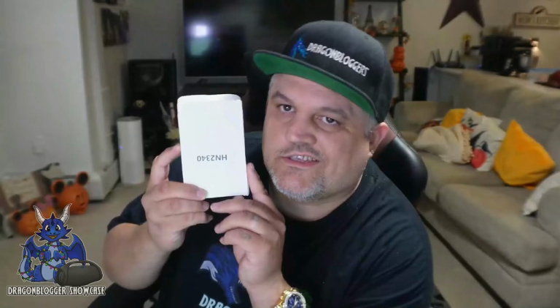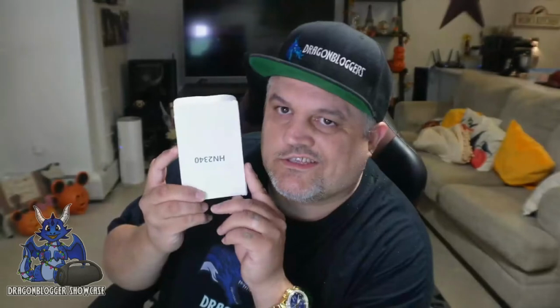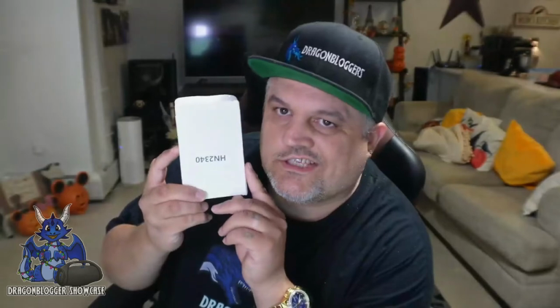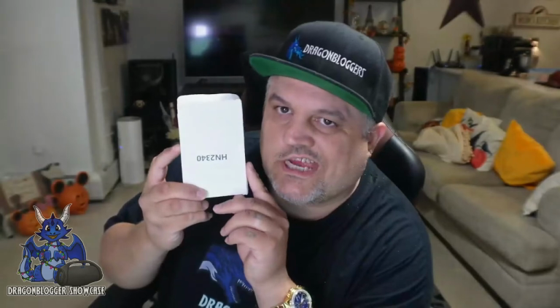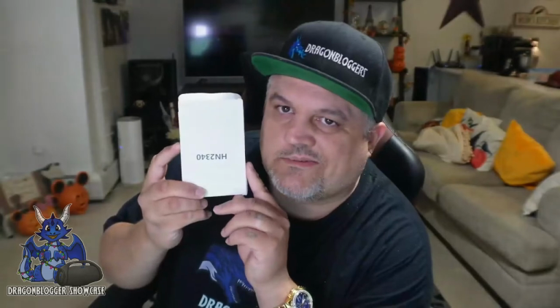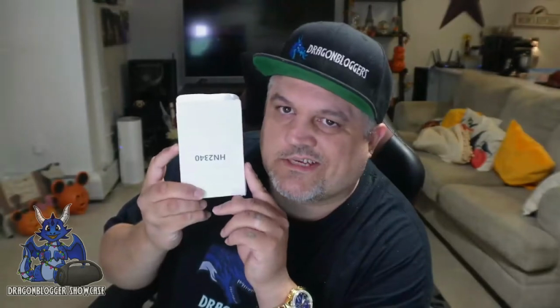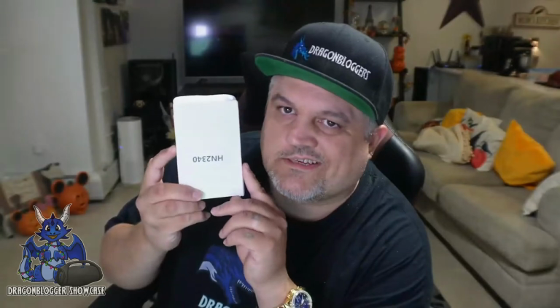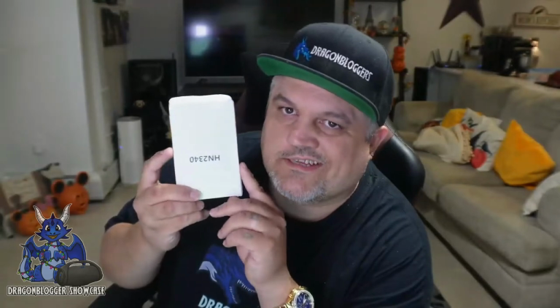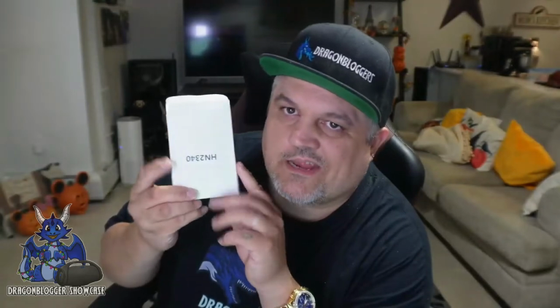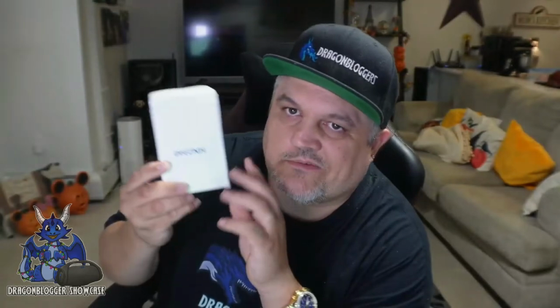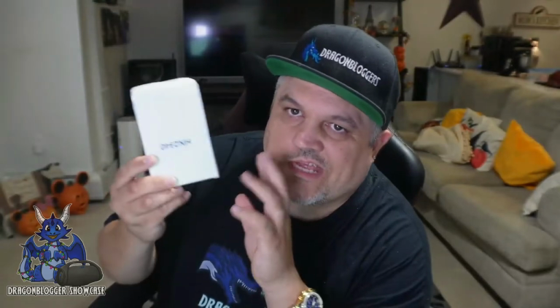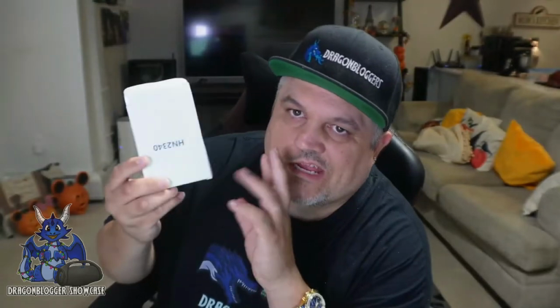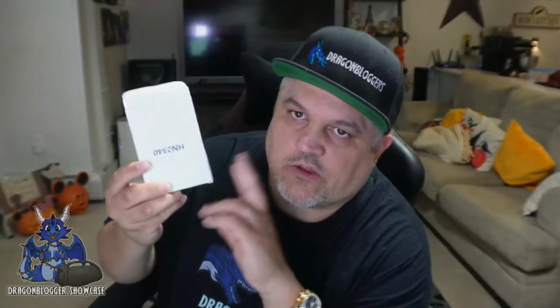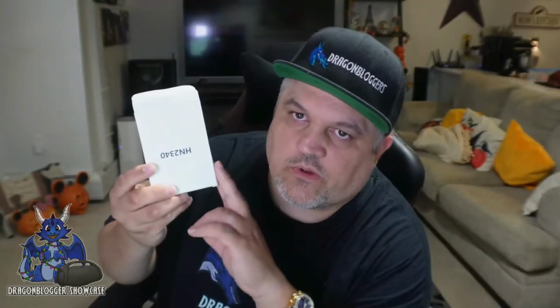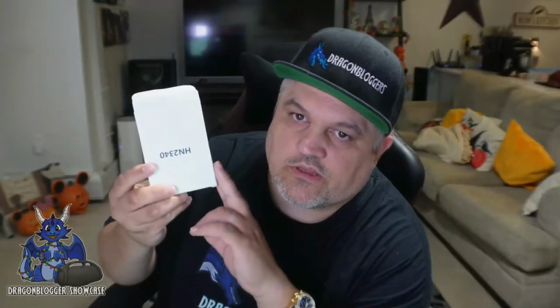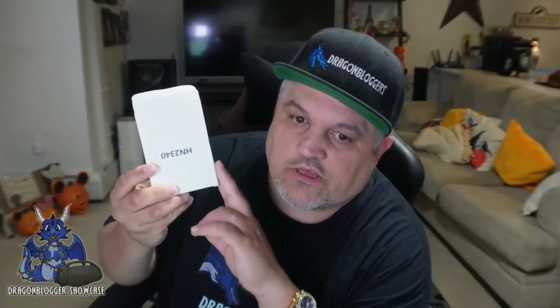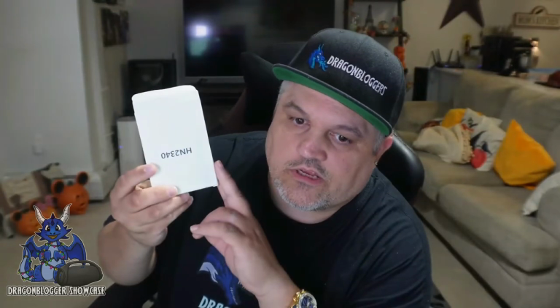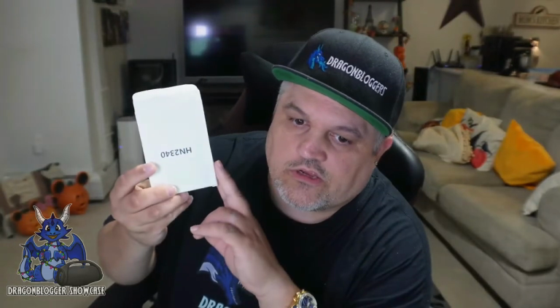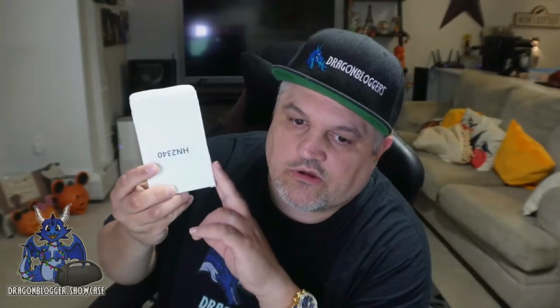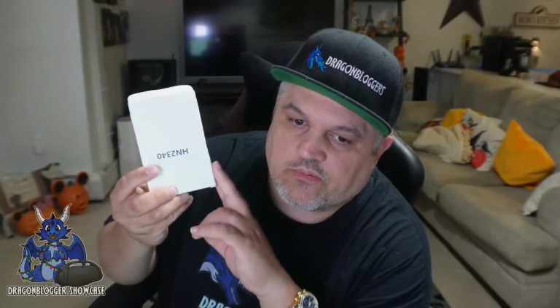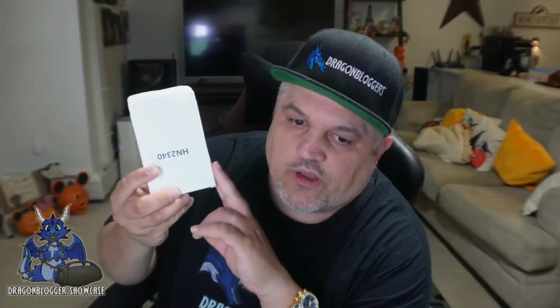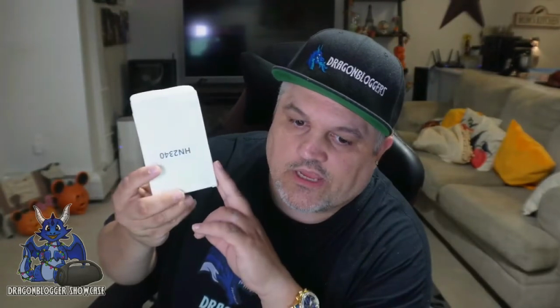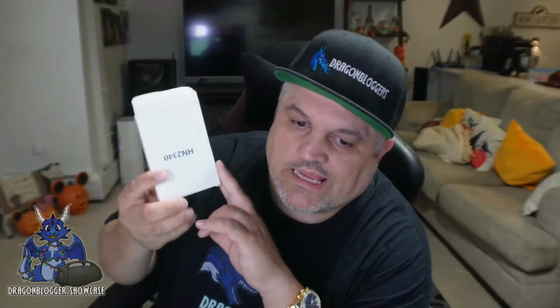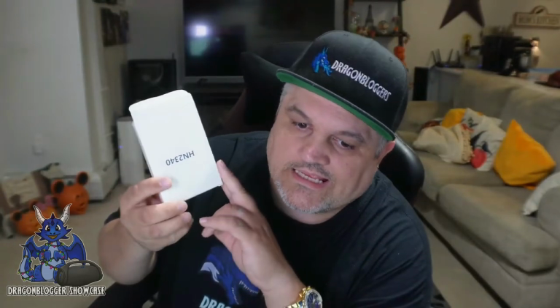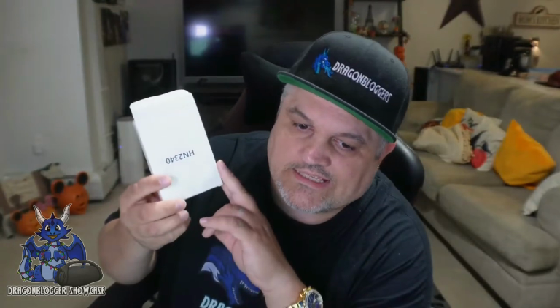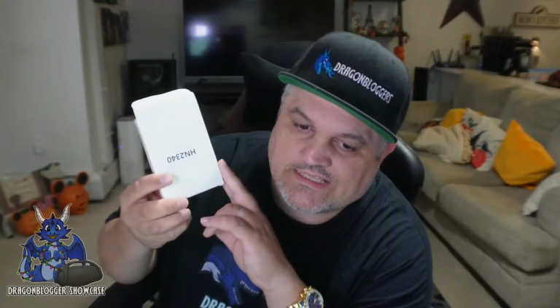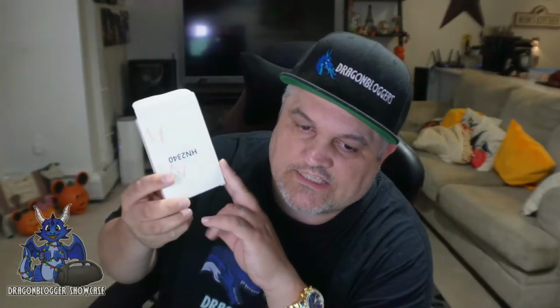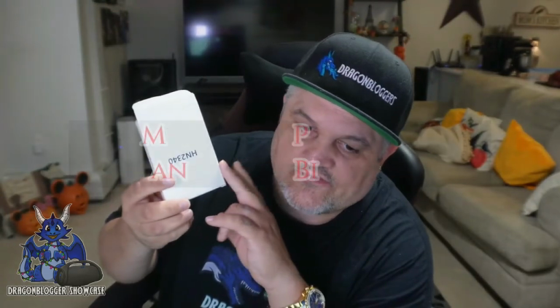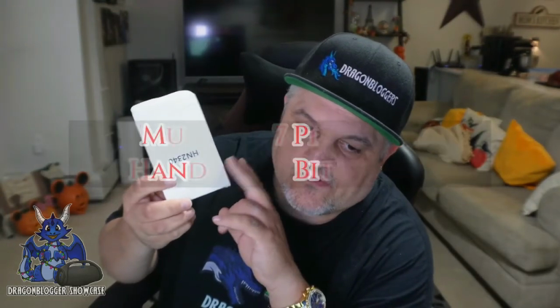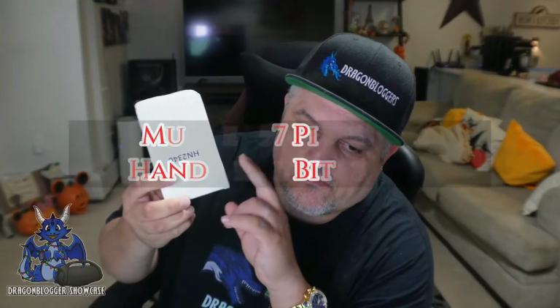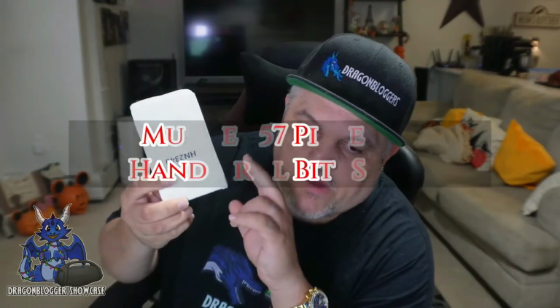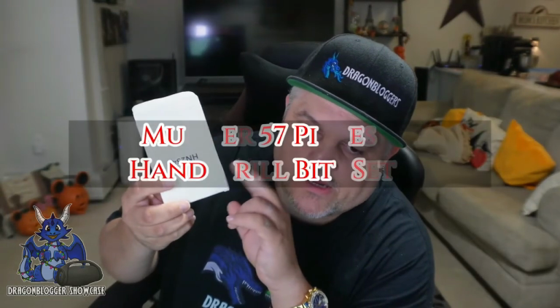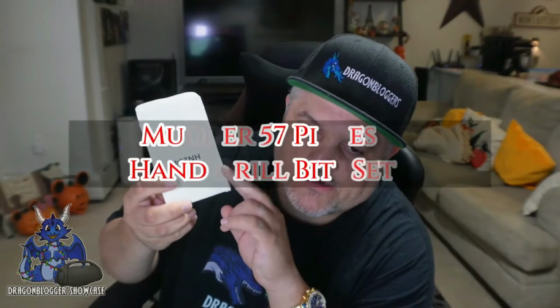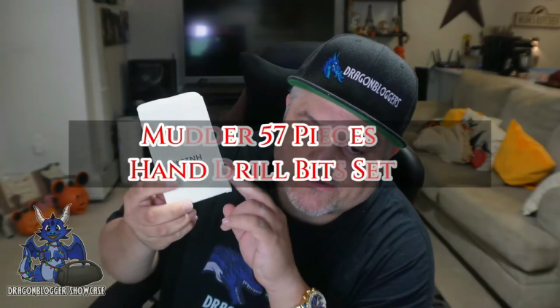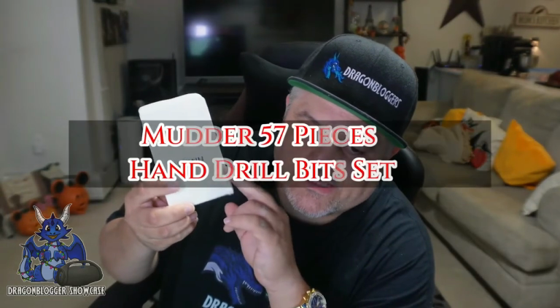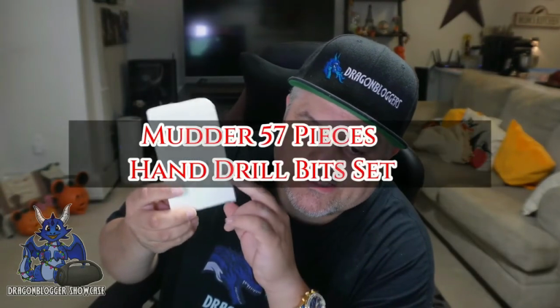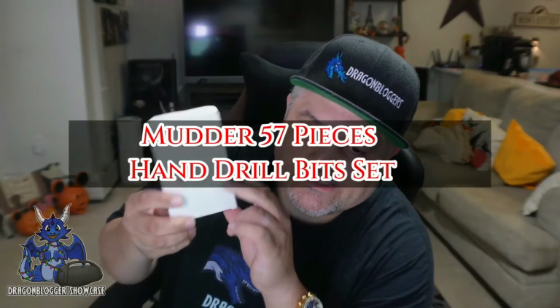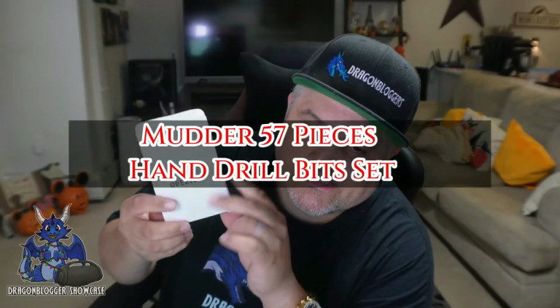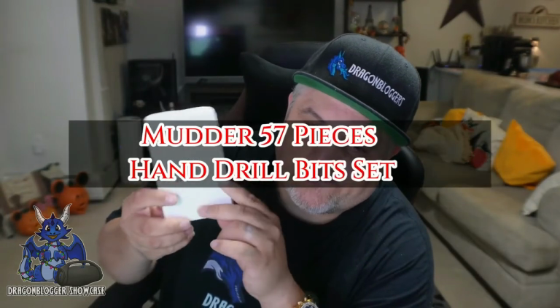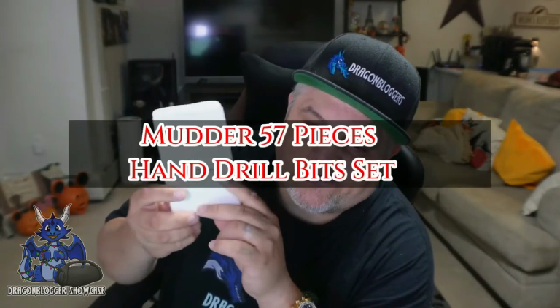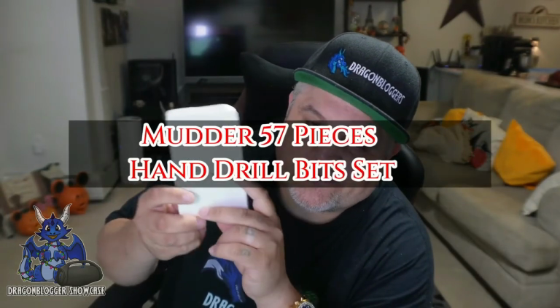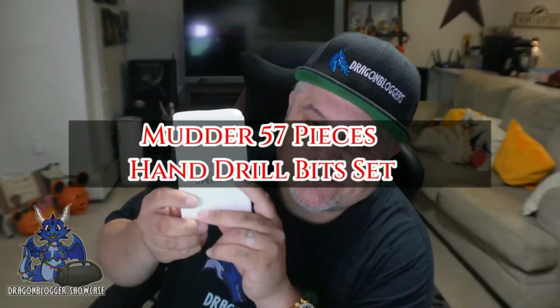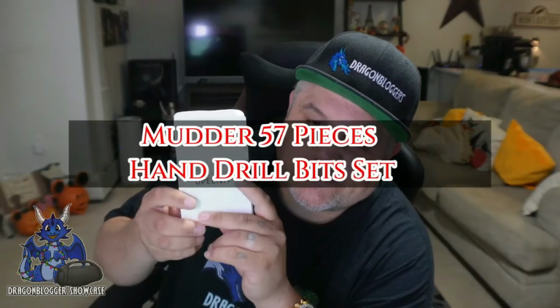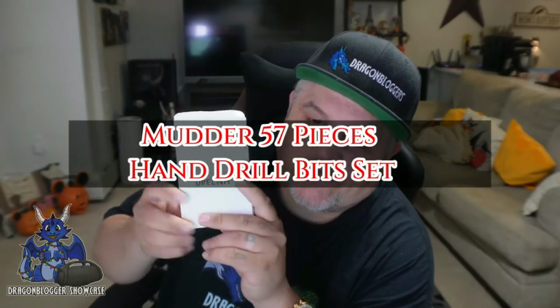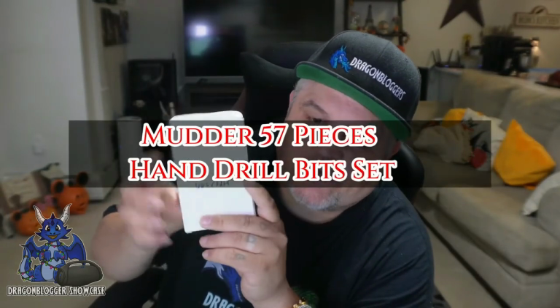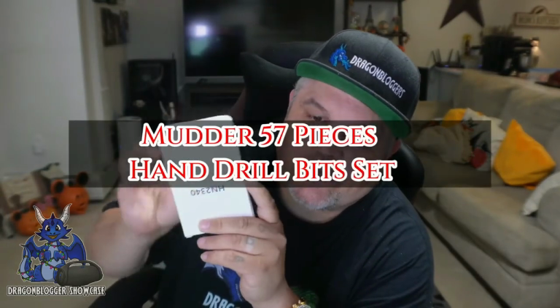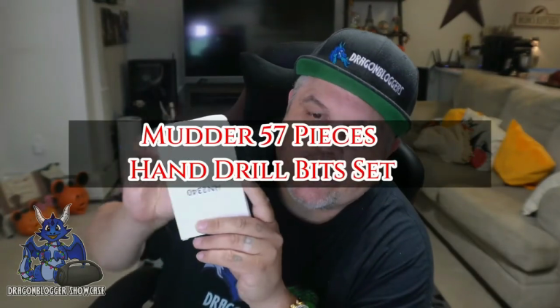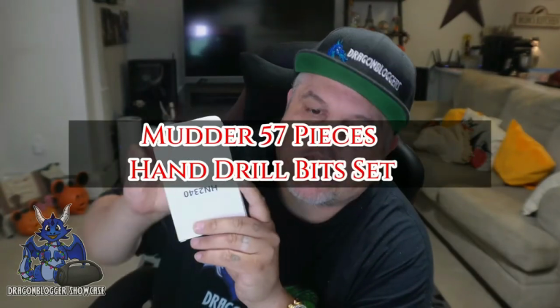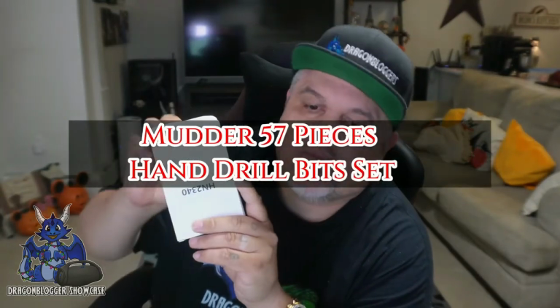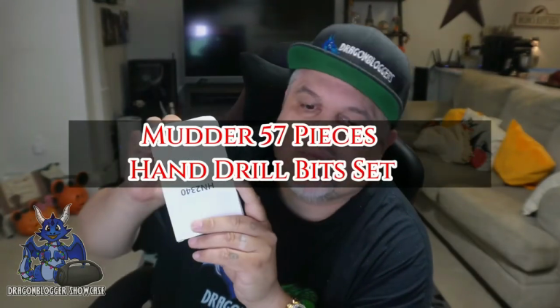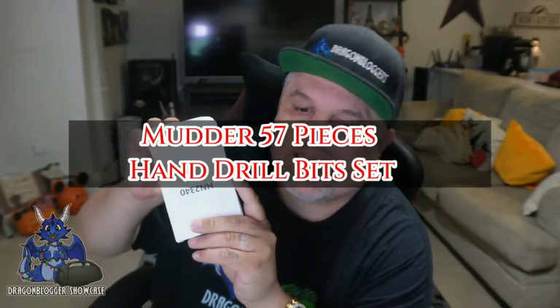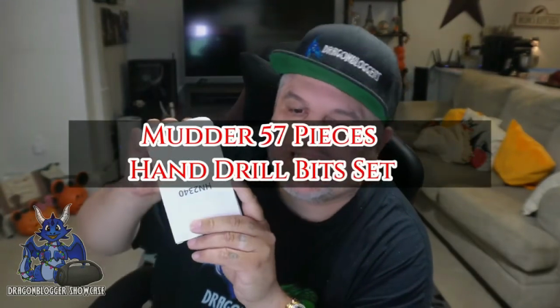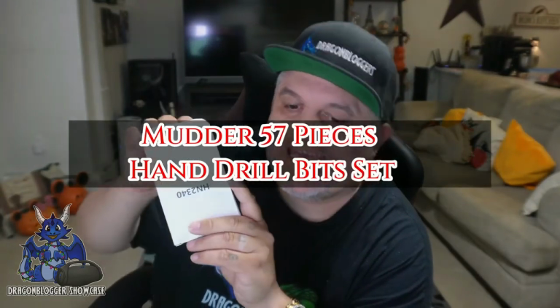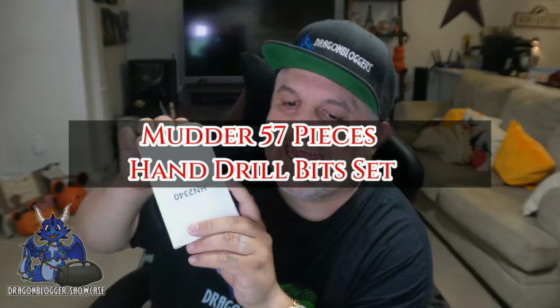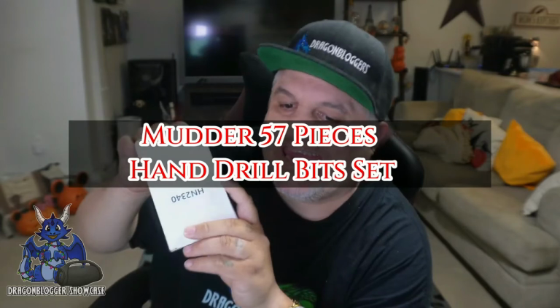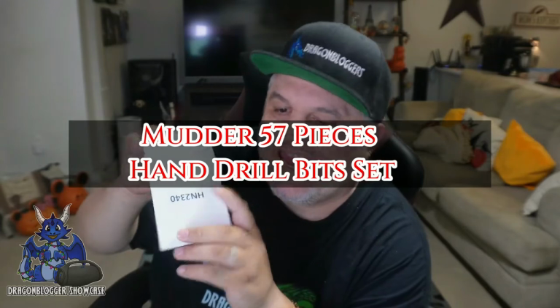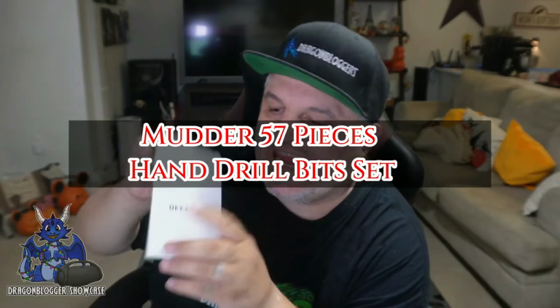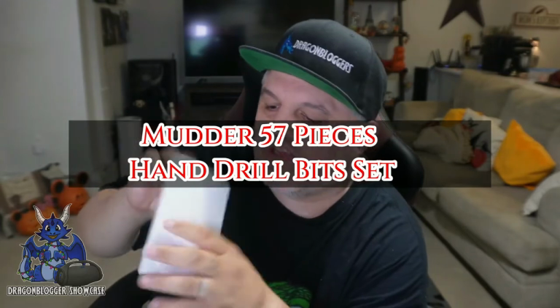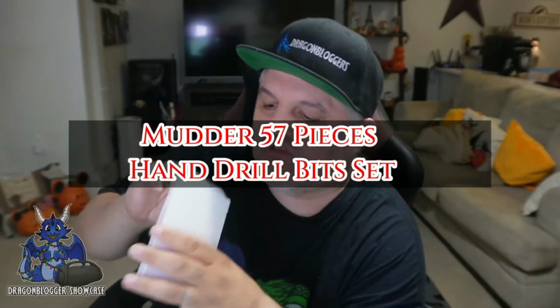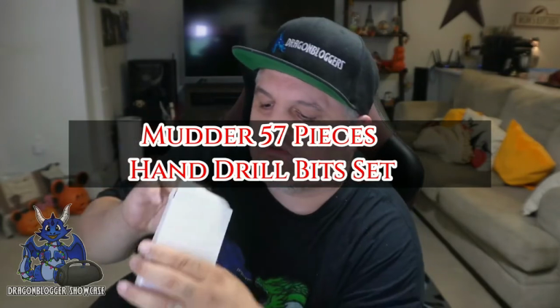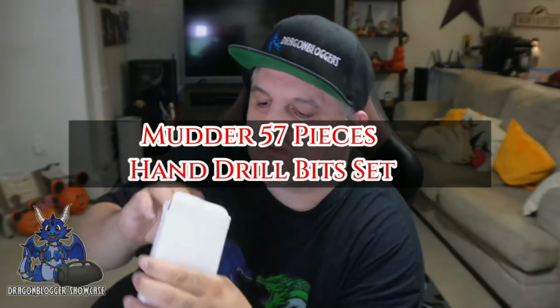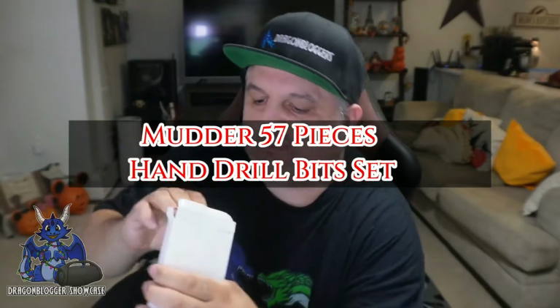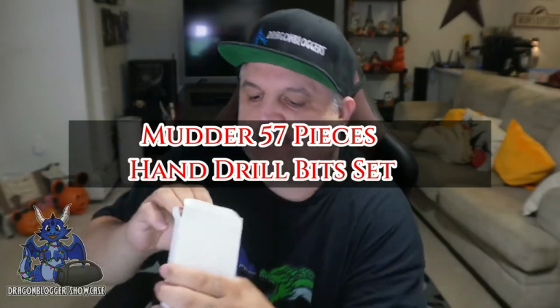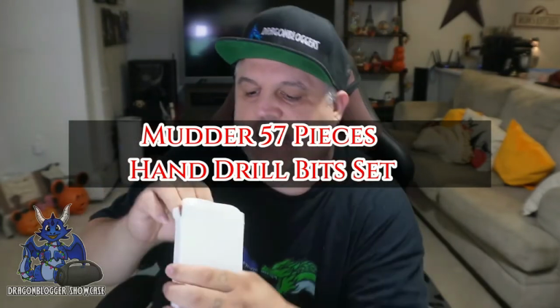James, you can see they've taken a quick look at a new product, guys. This is from Mutter. This is a 57-piece hand drill set.